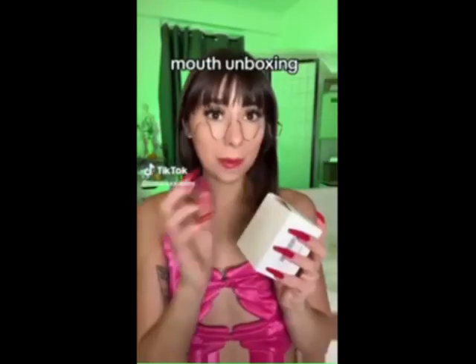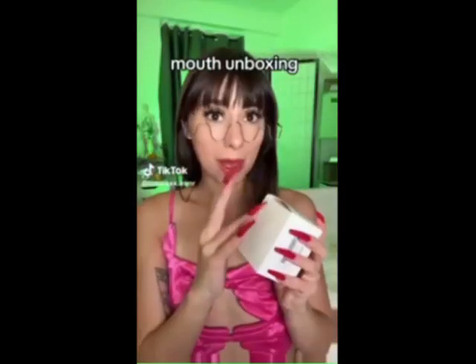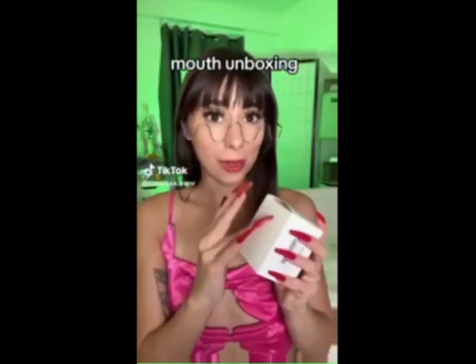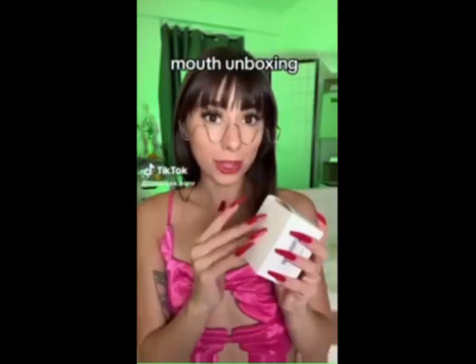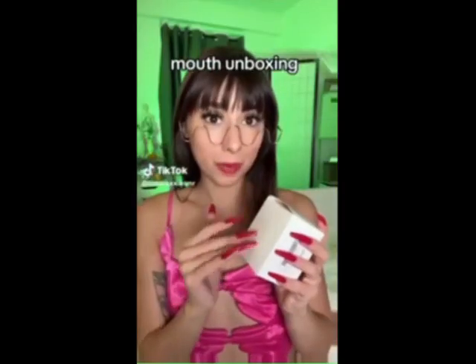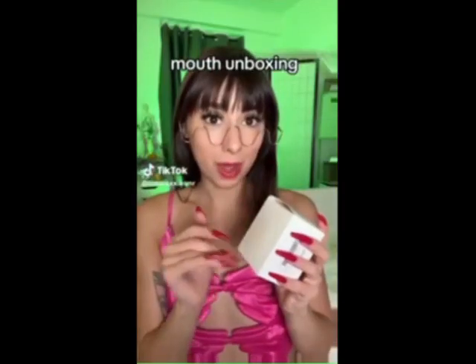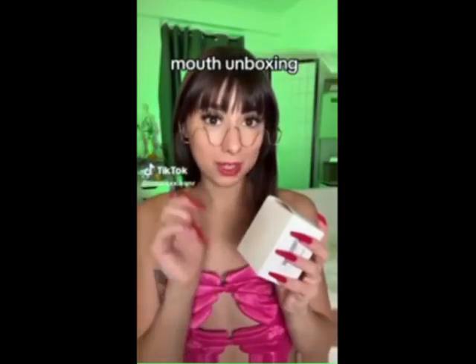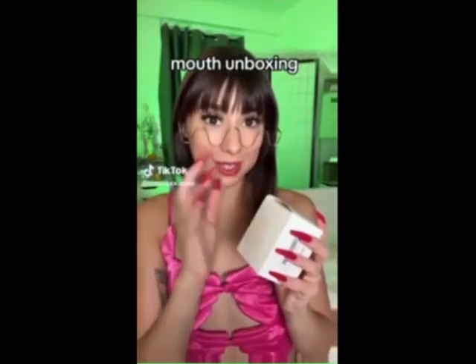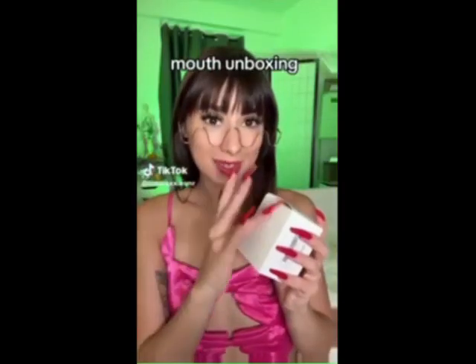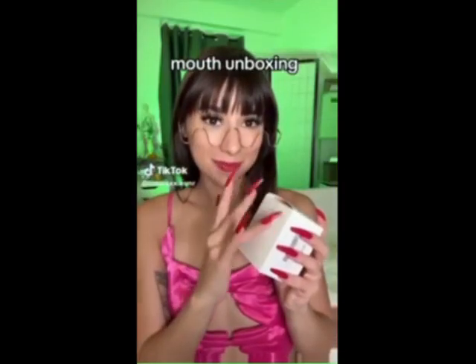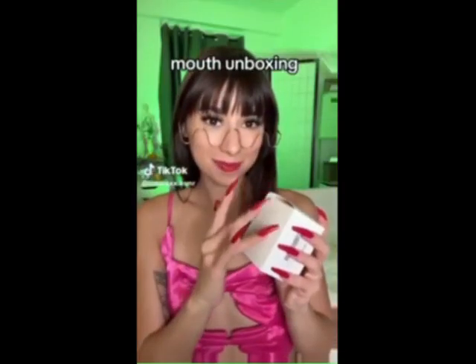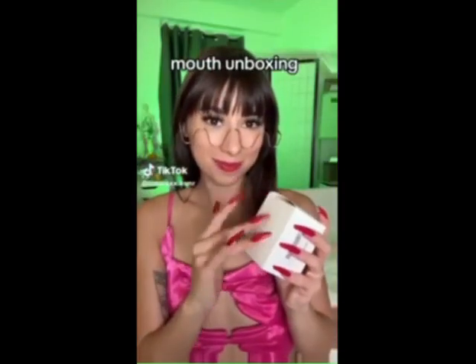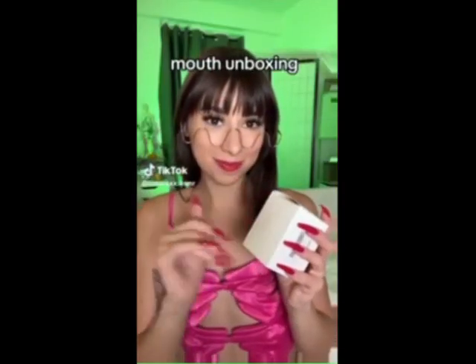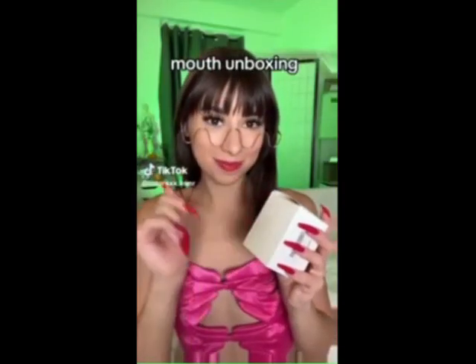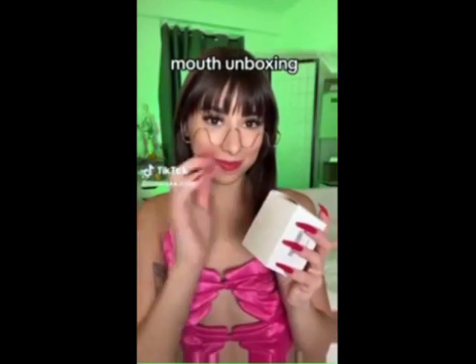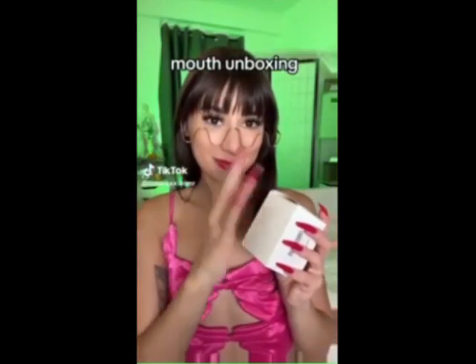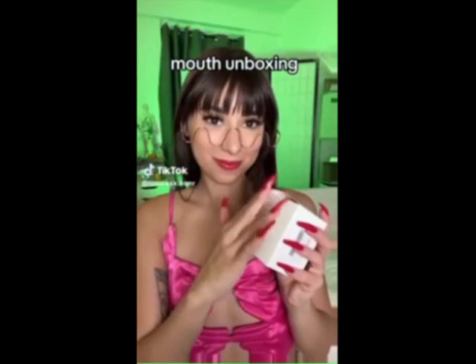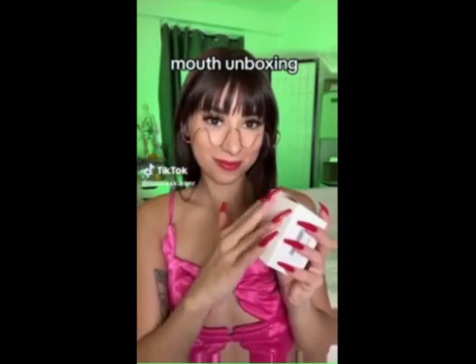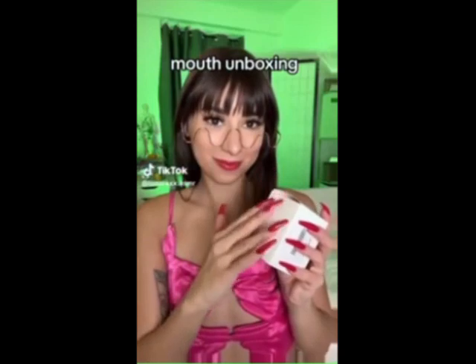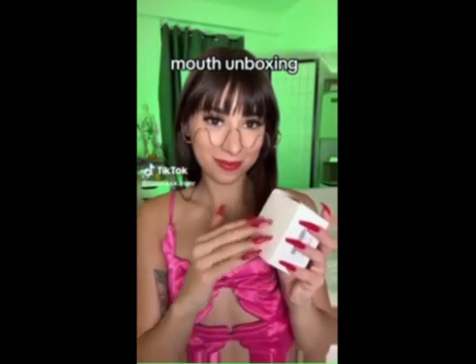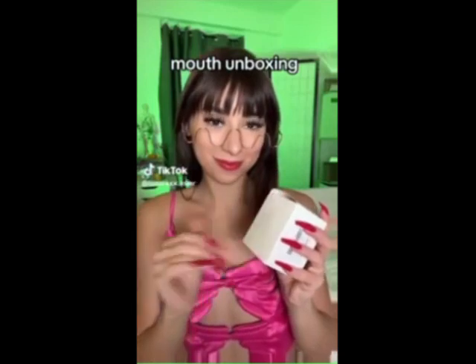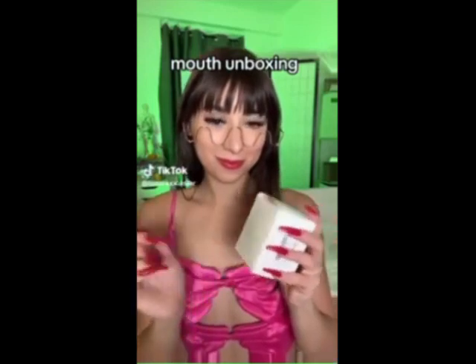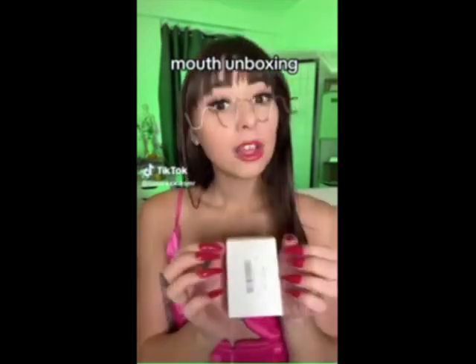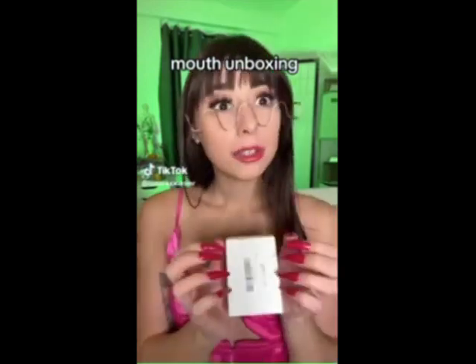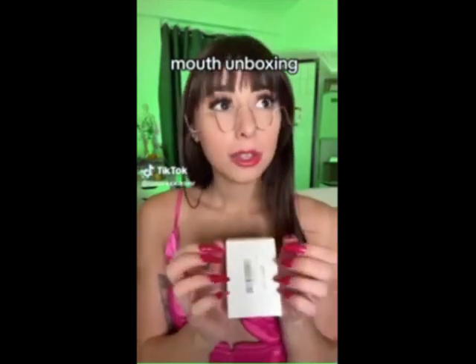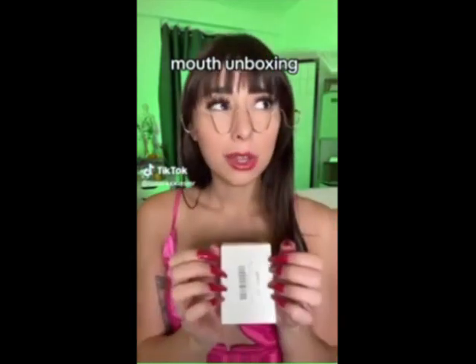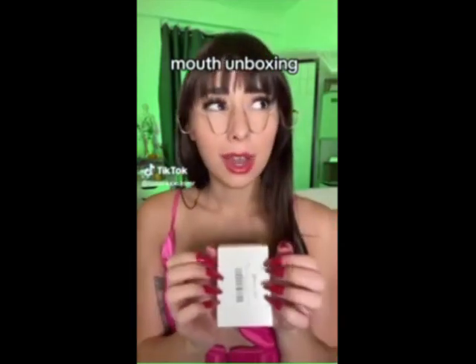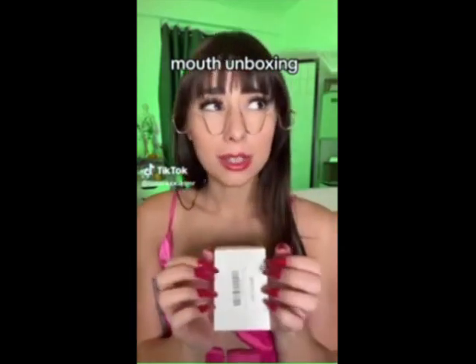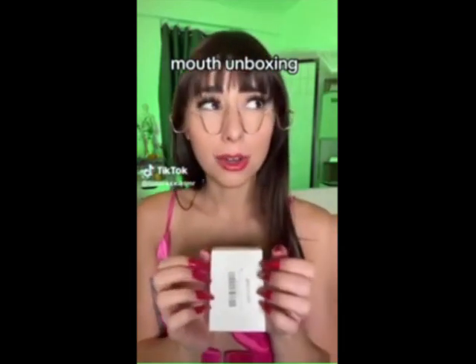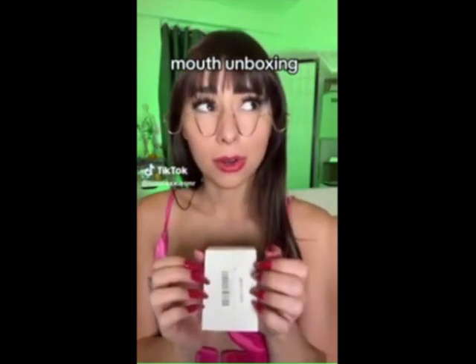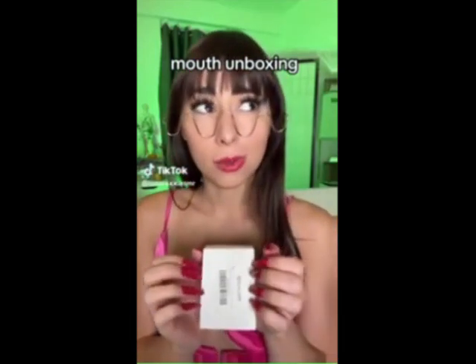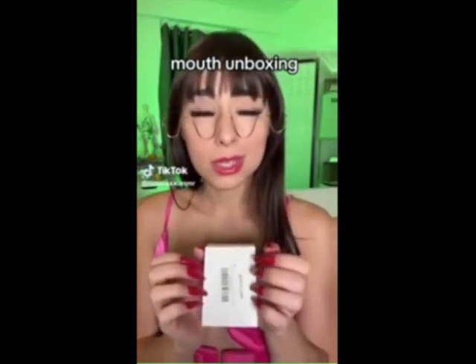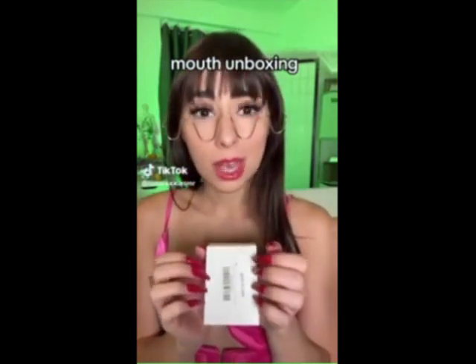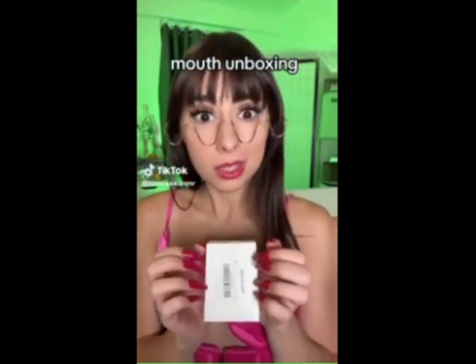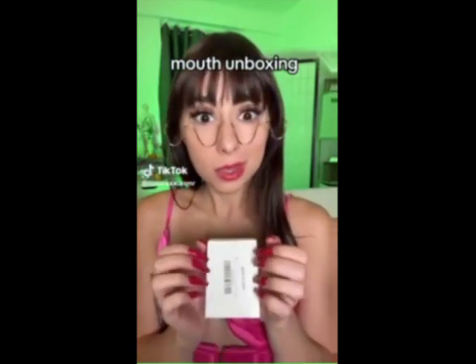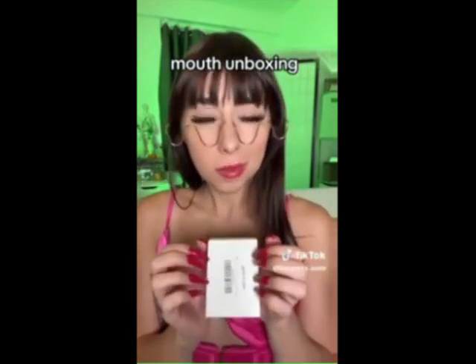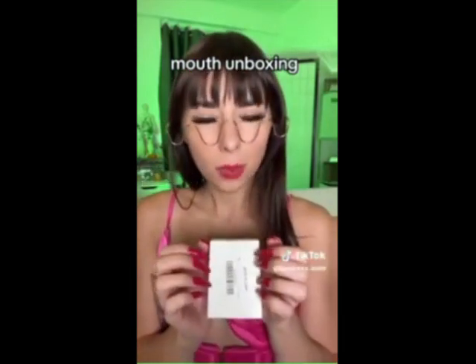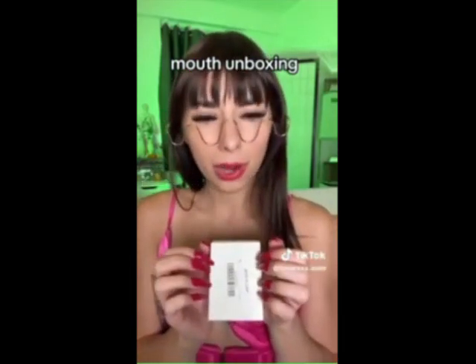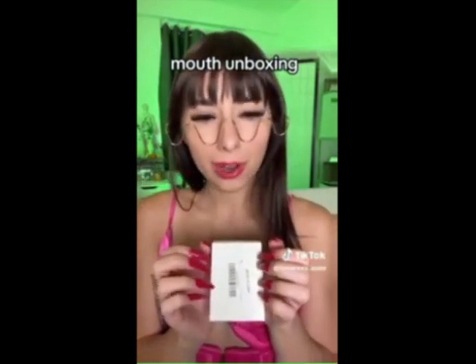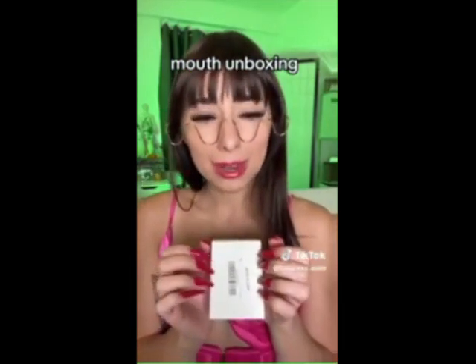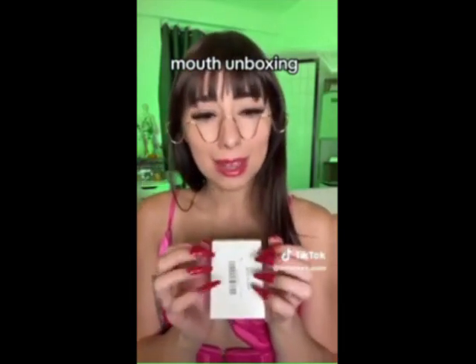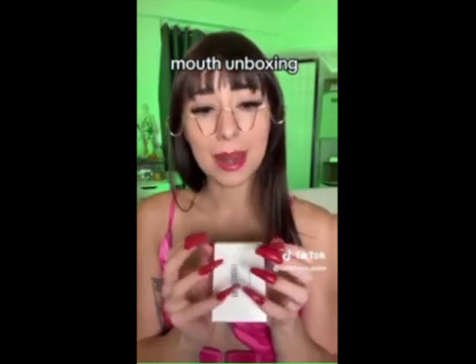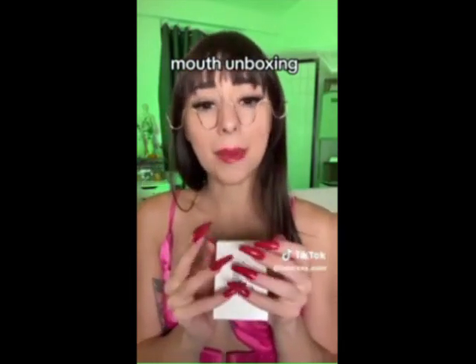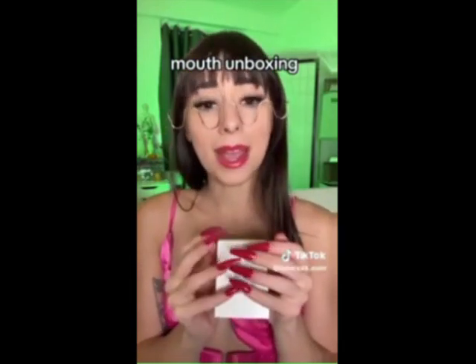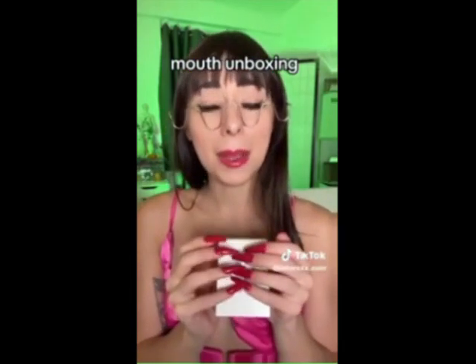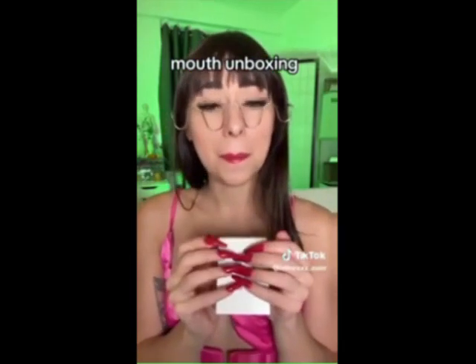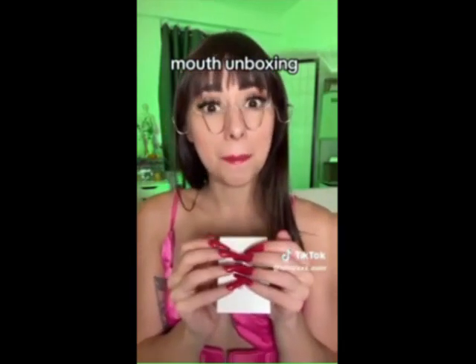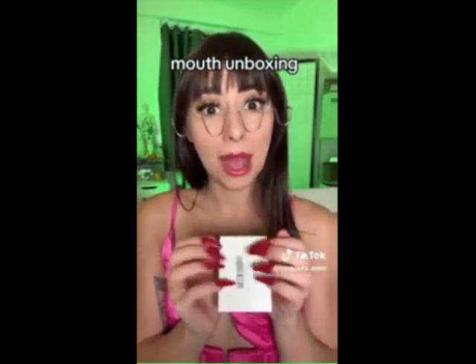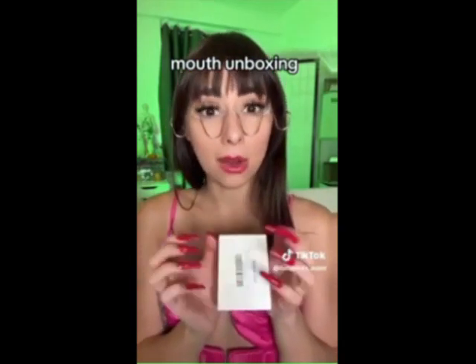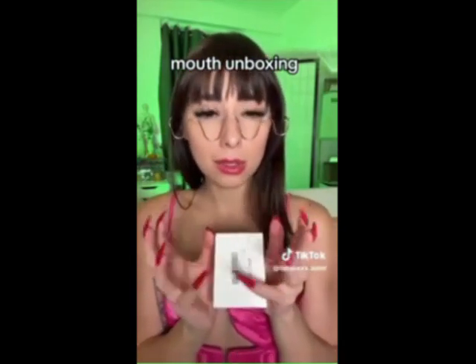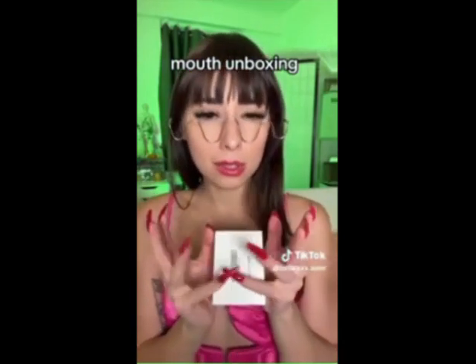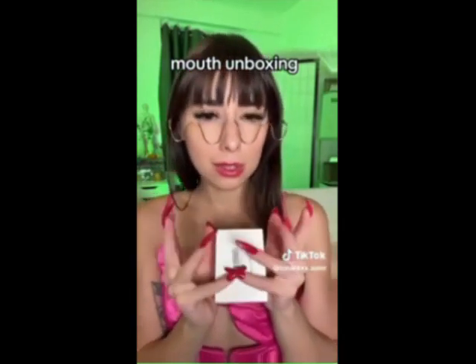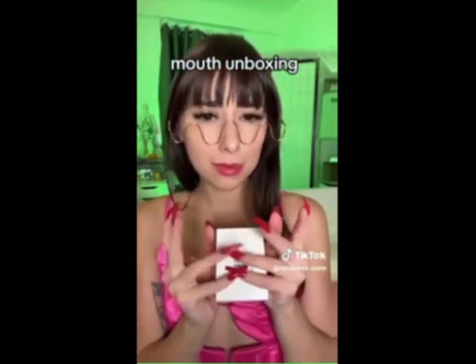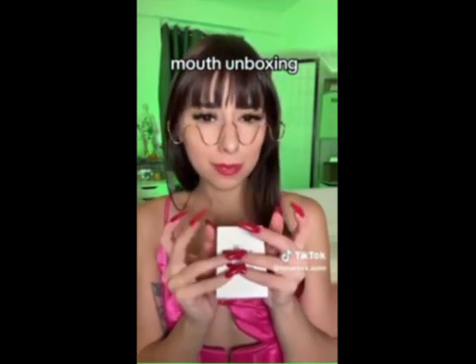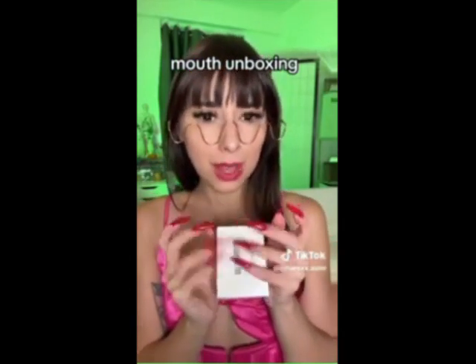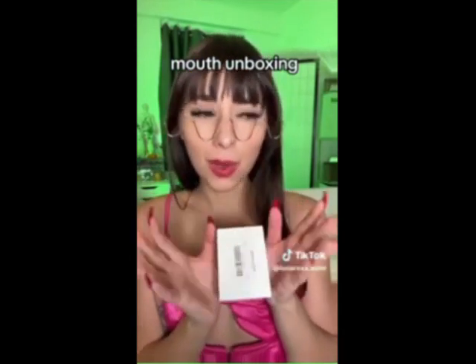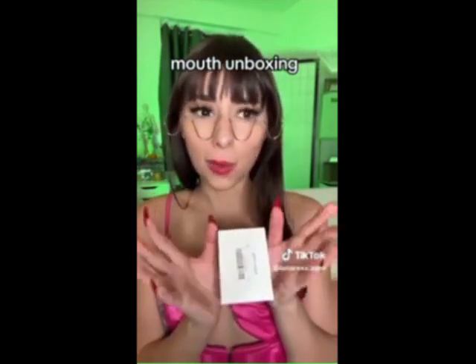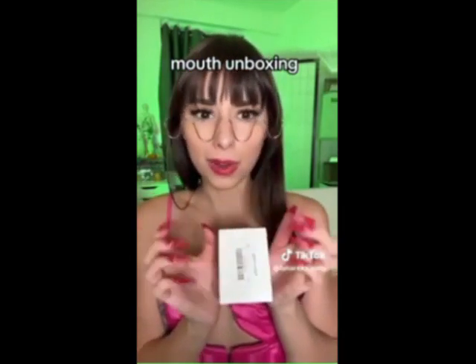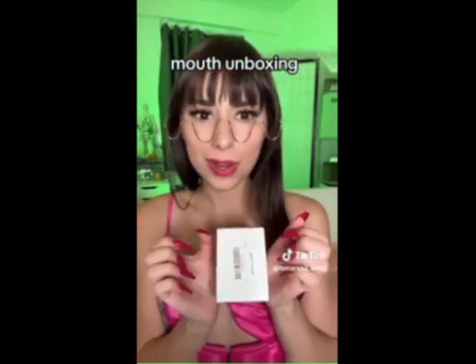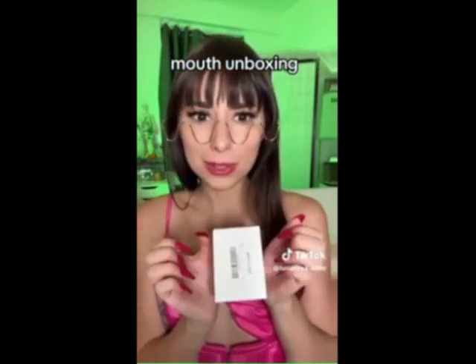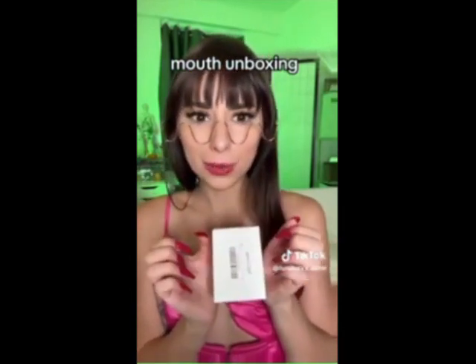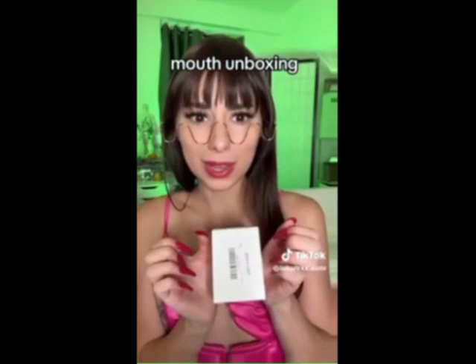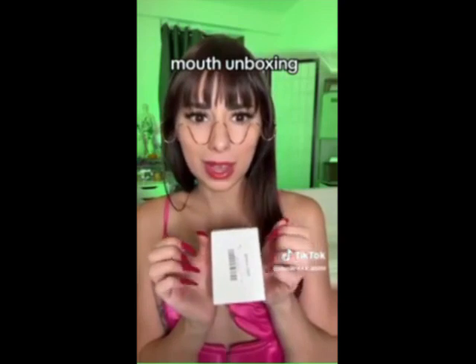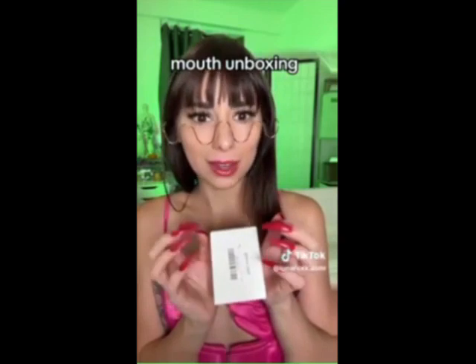Mouth unboxing! So you guys are always asking me where I get my mouse — where else would I get it?